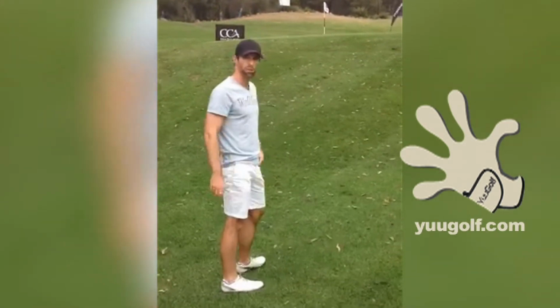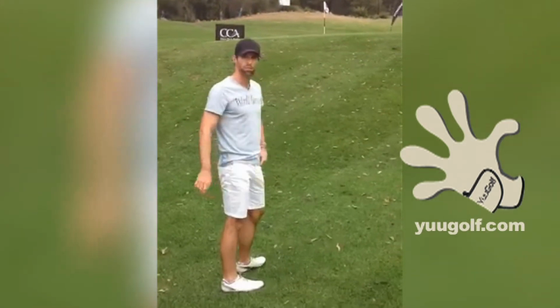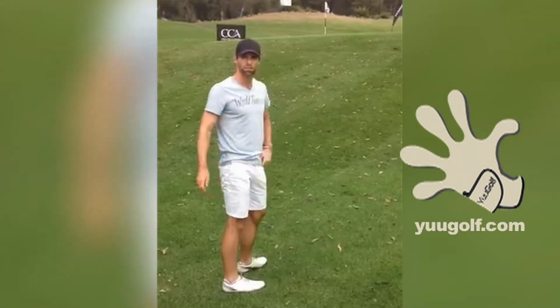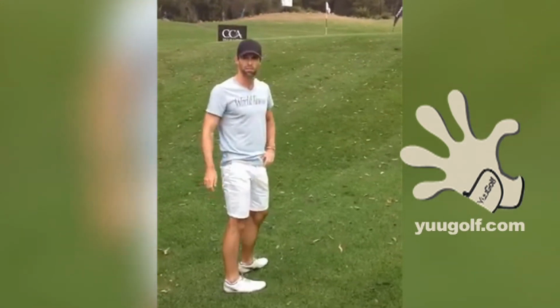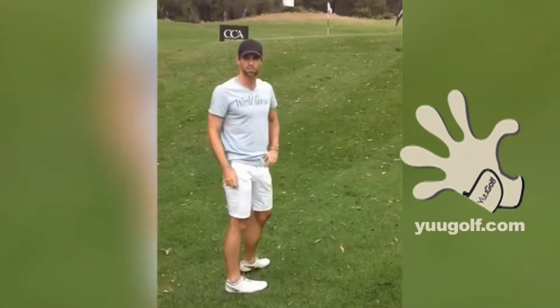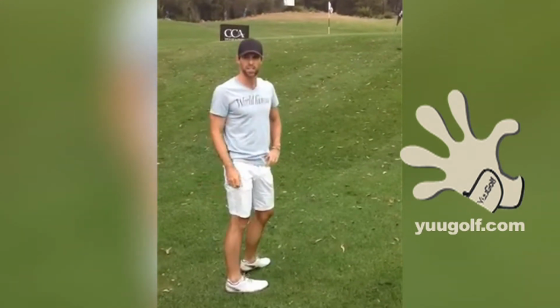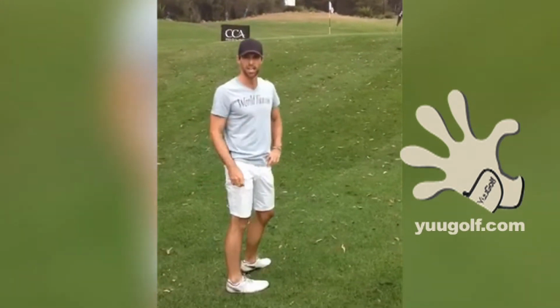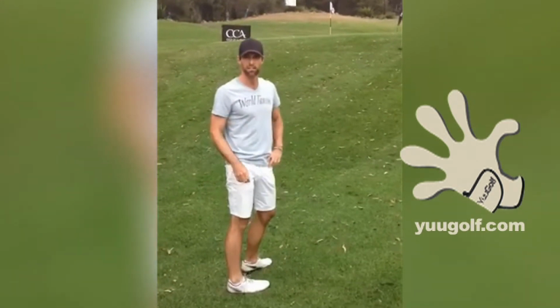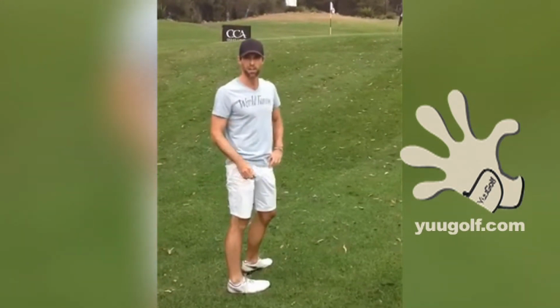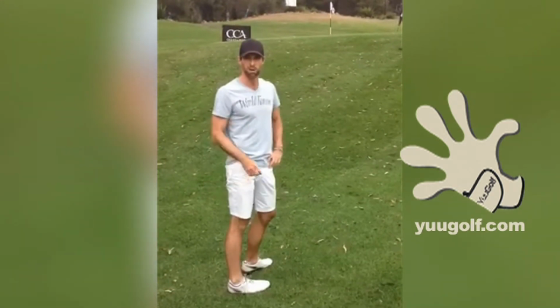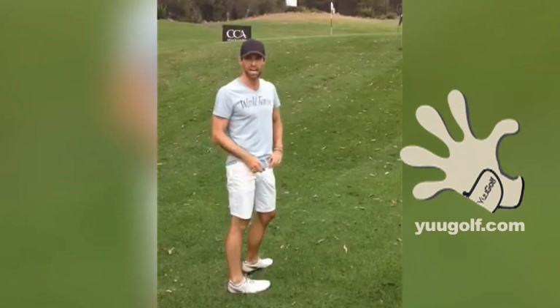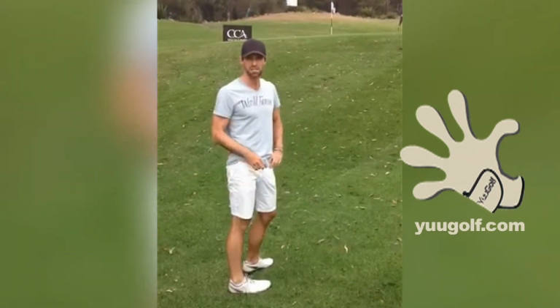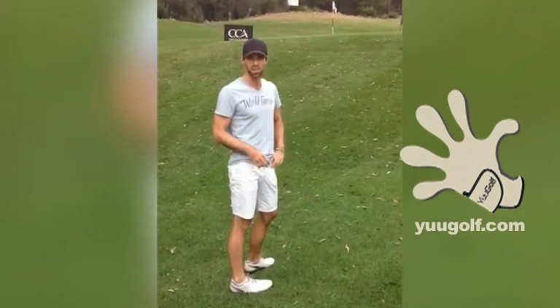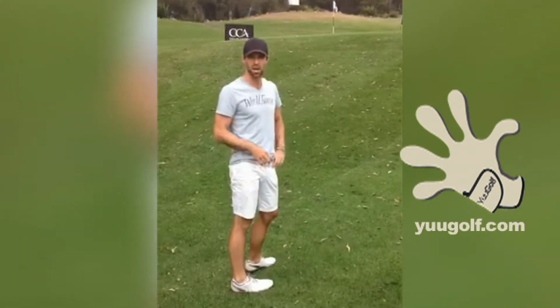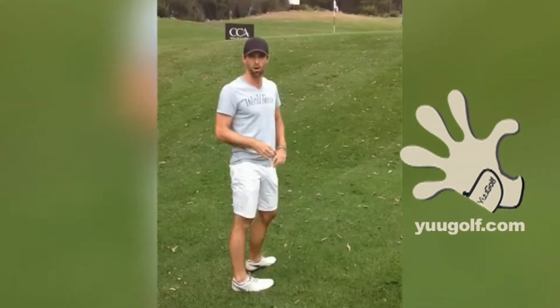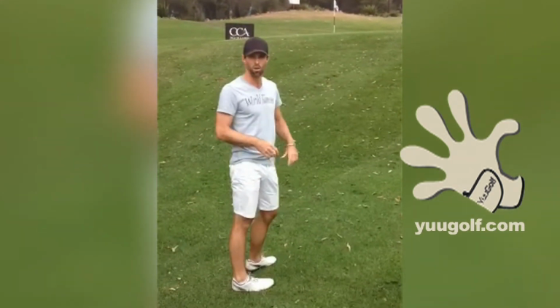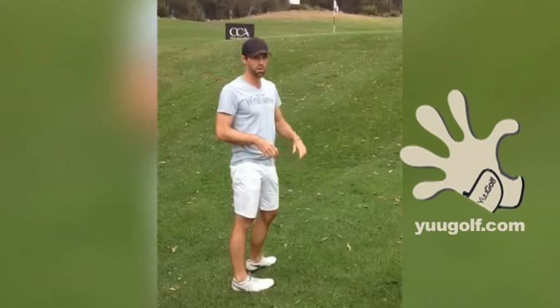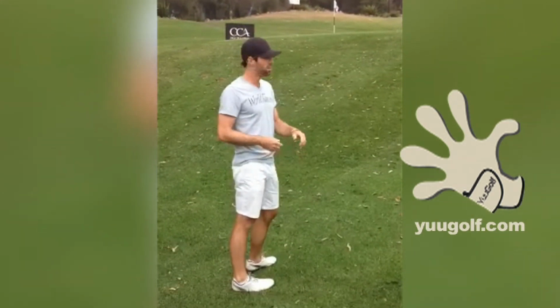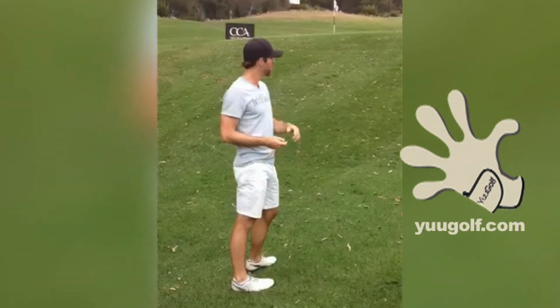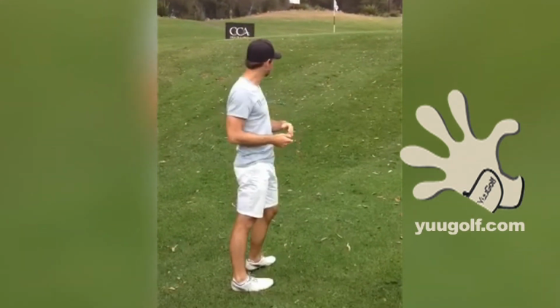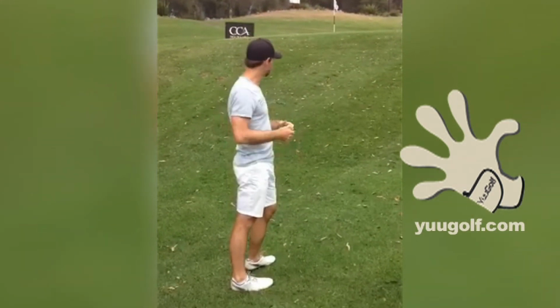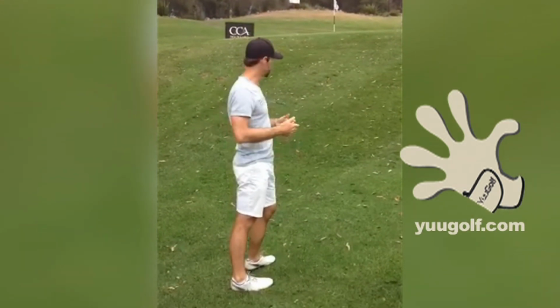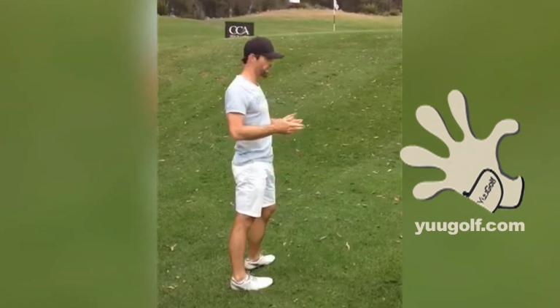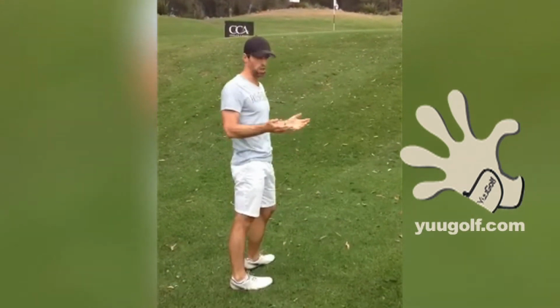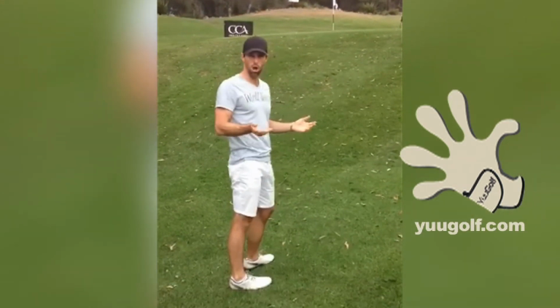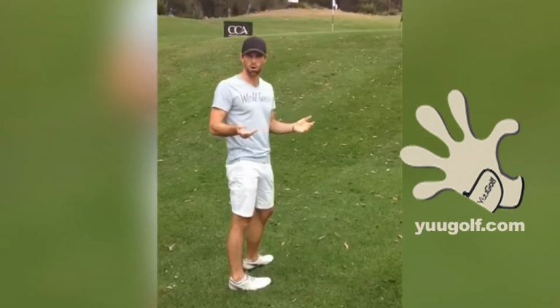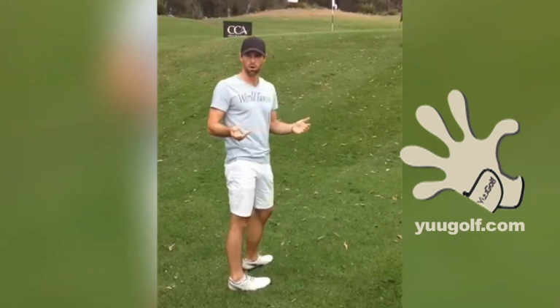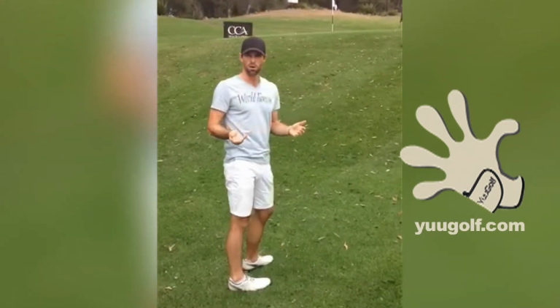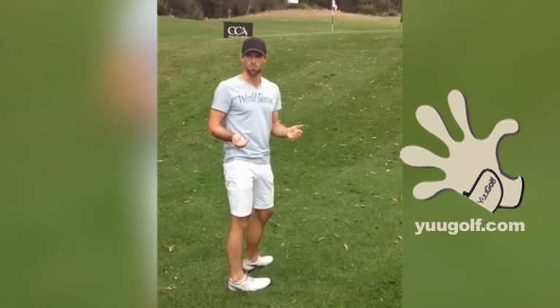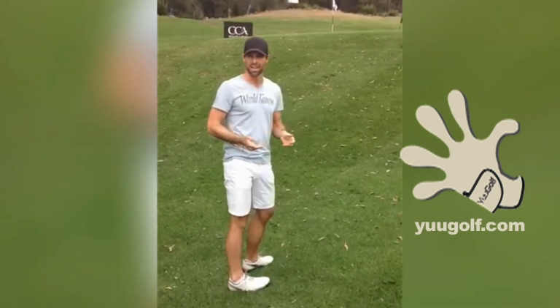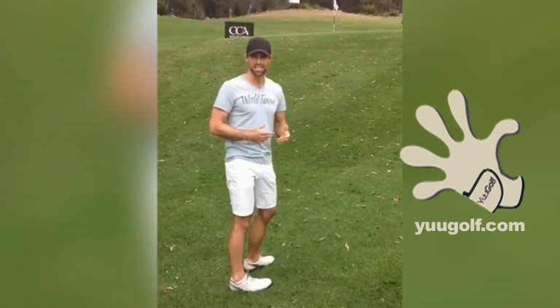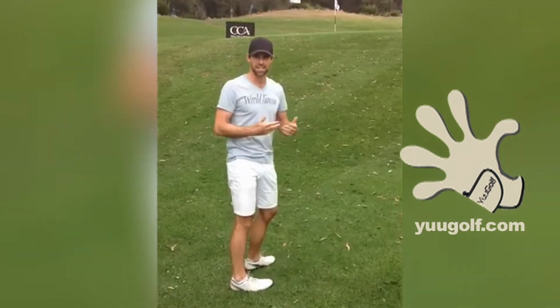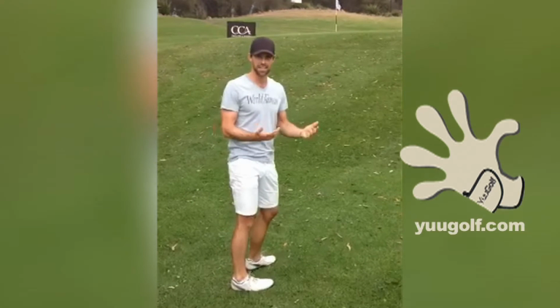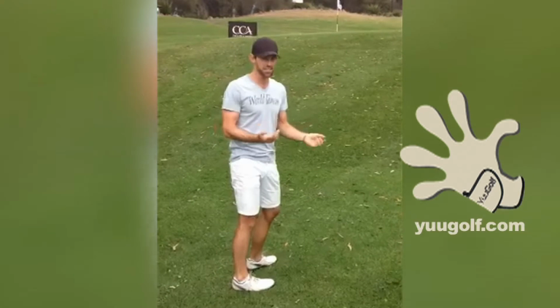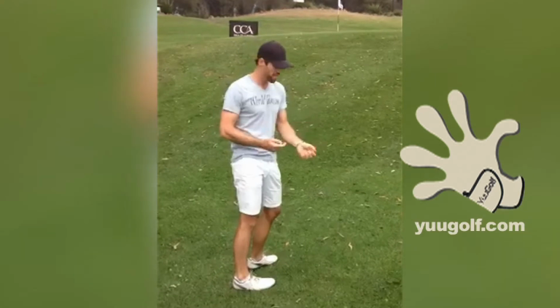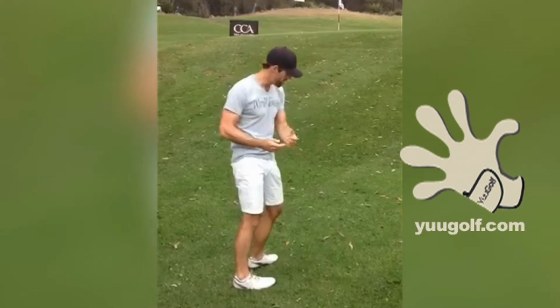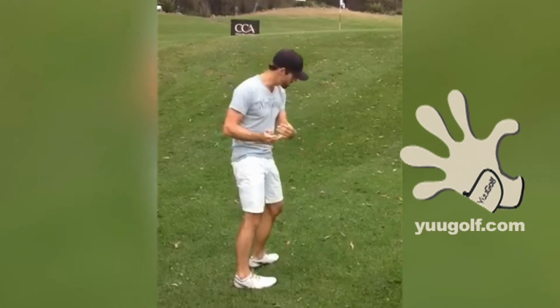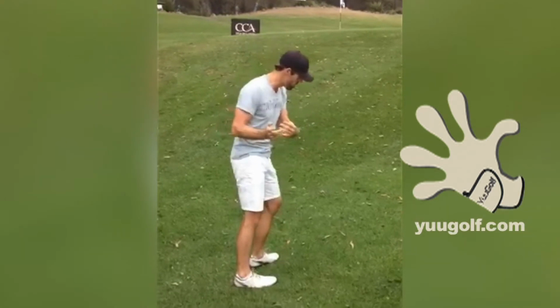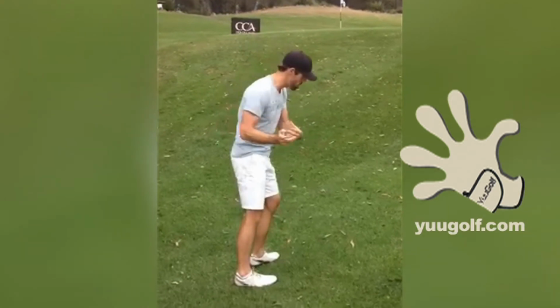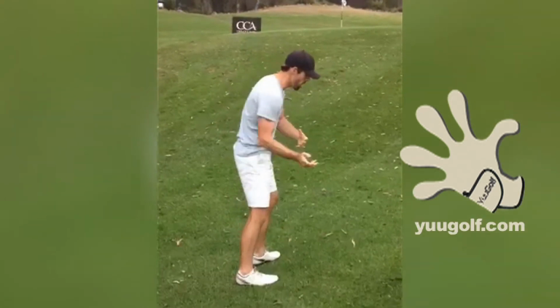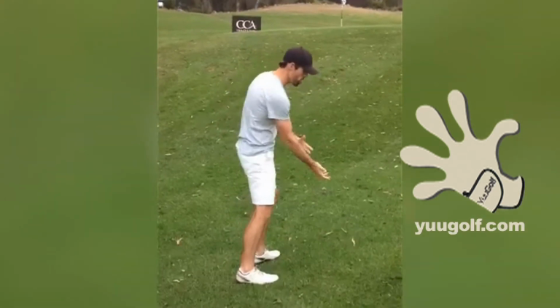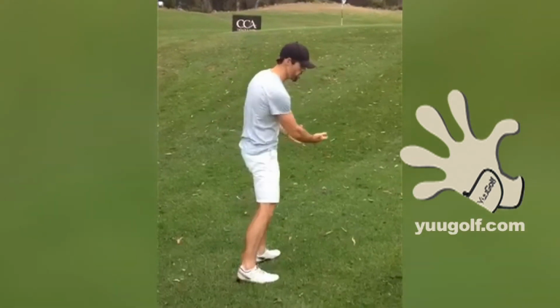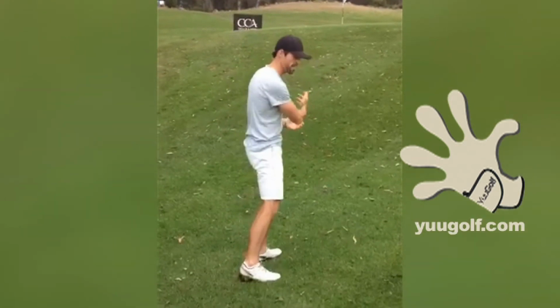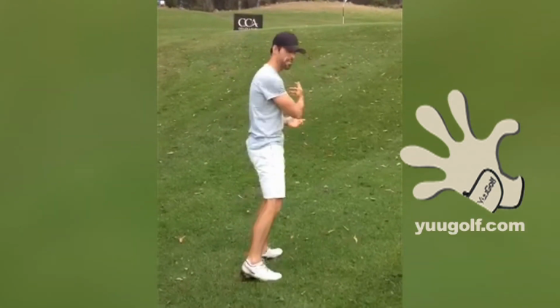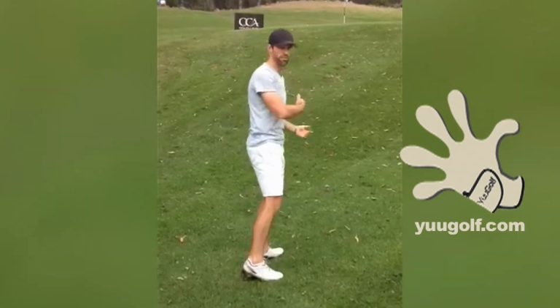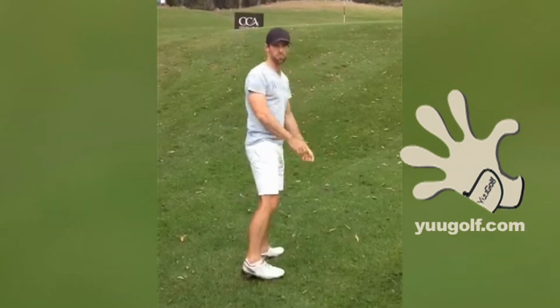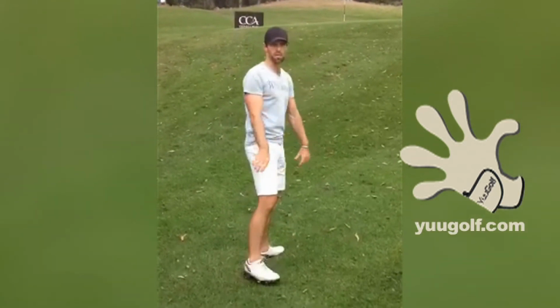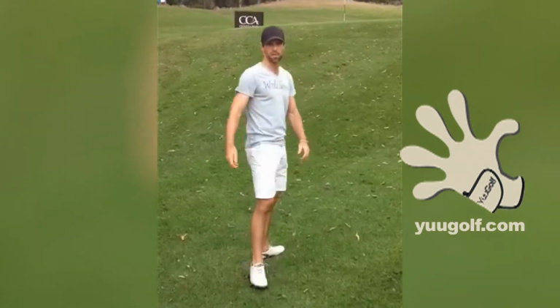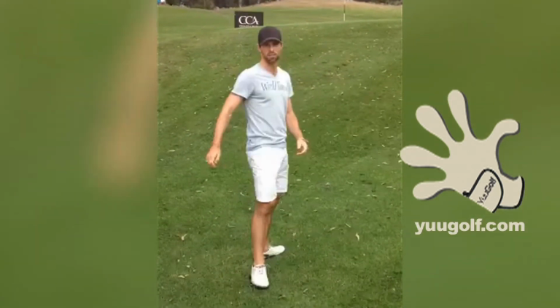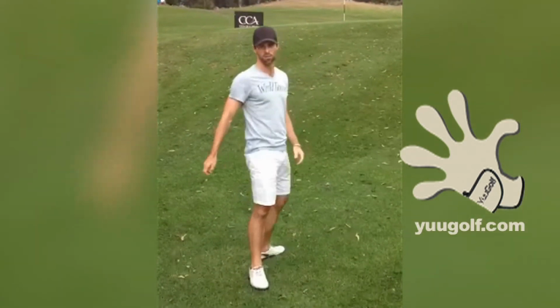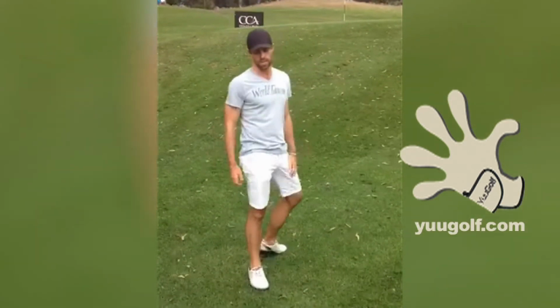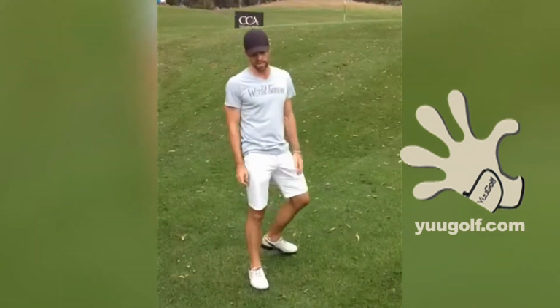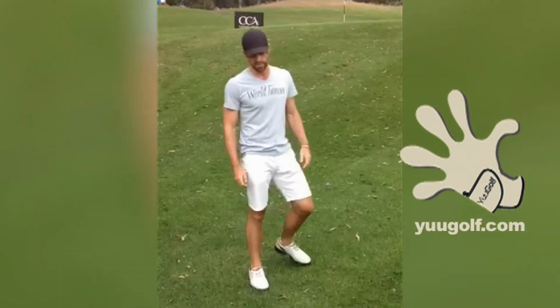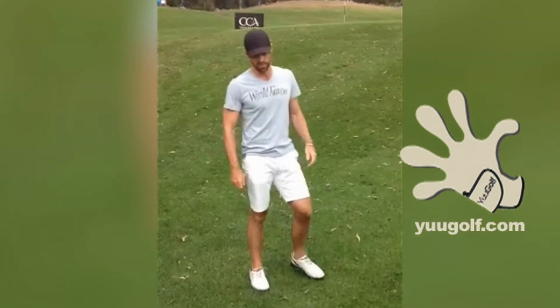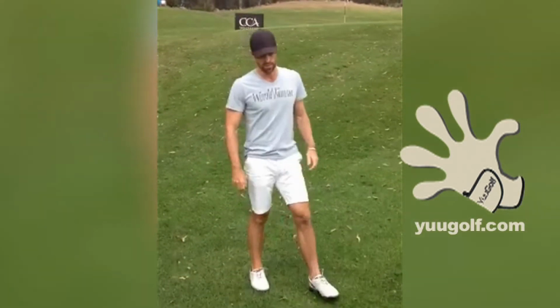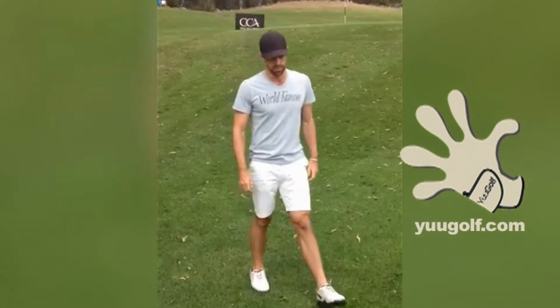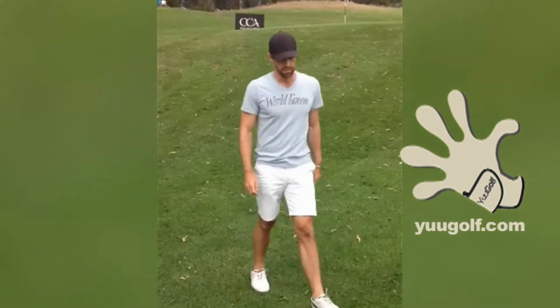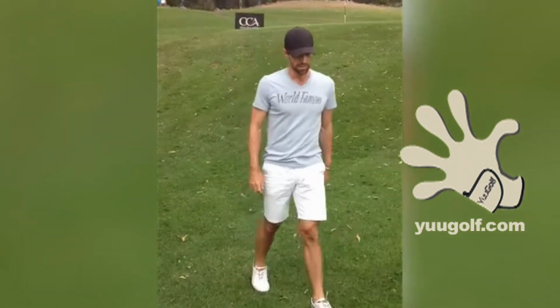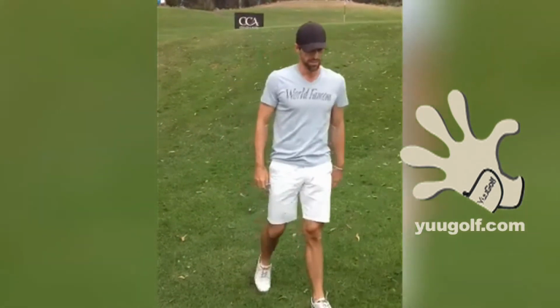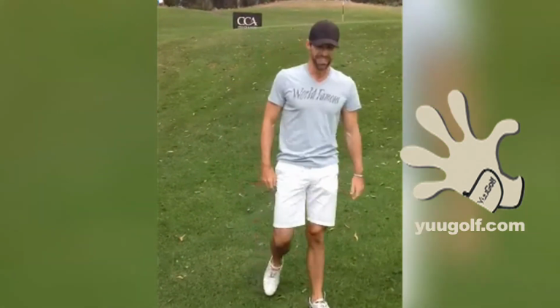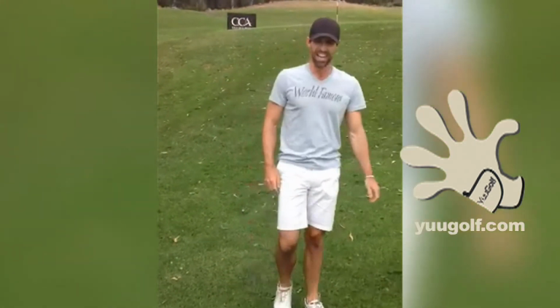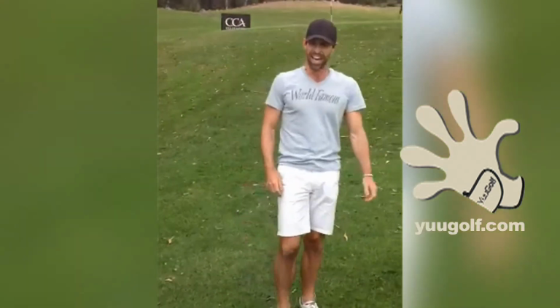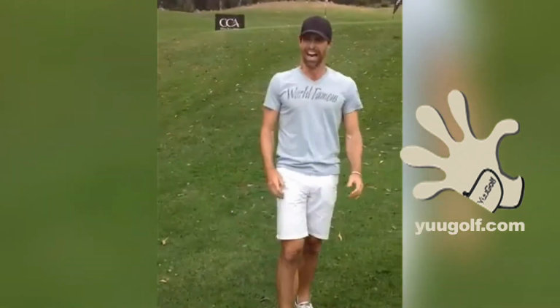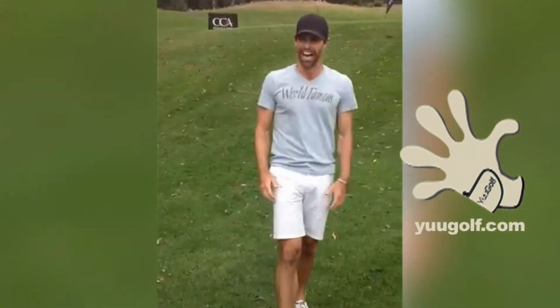Probably 15 feet past the hole, a little bit long, but as you can see there's no chance of yipping it through there. Haha.